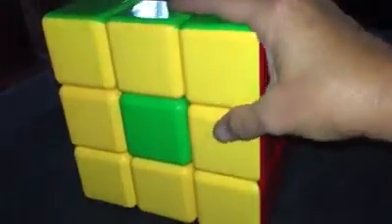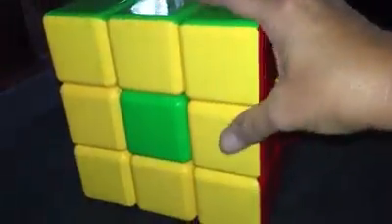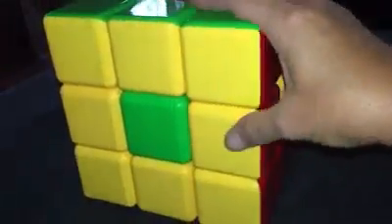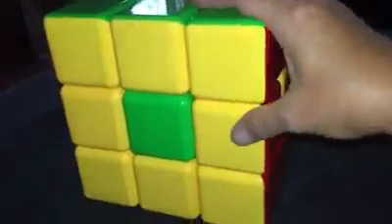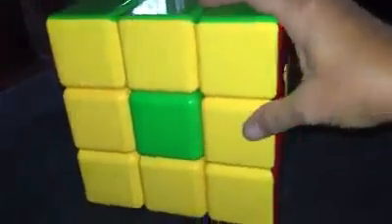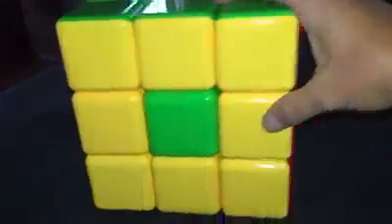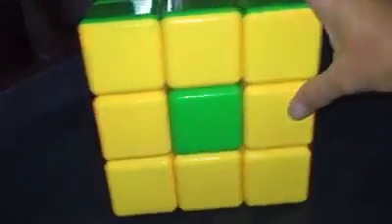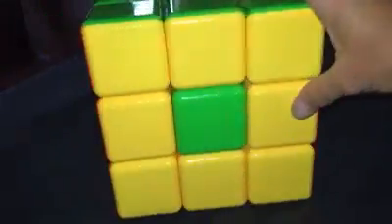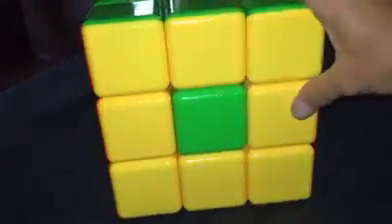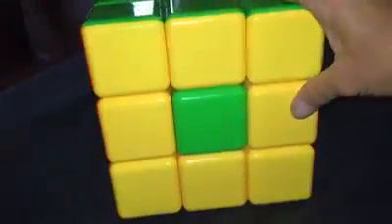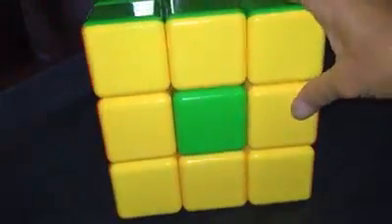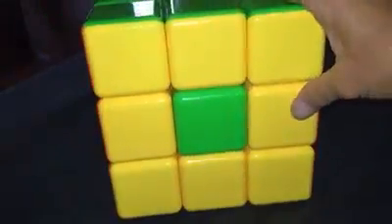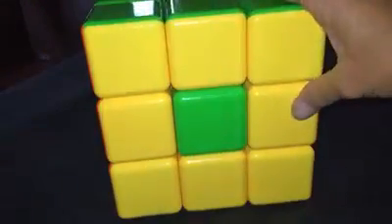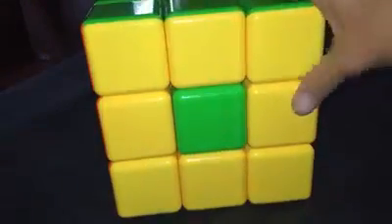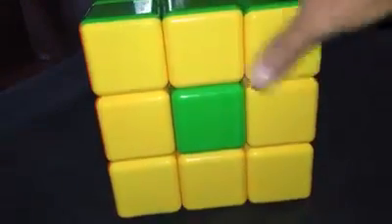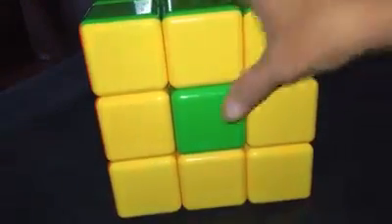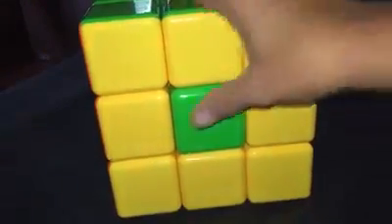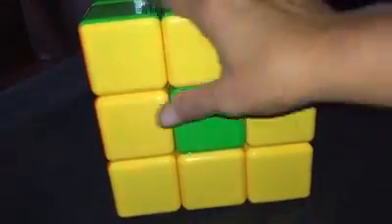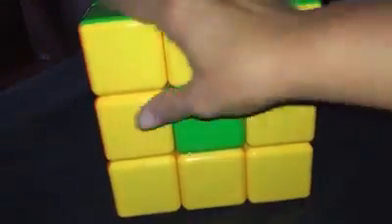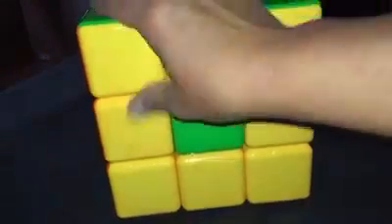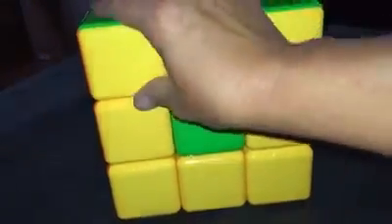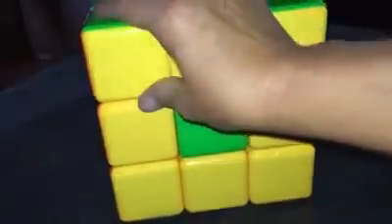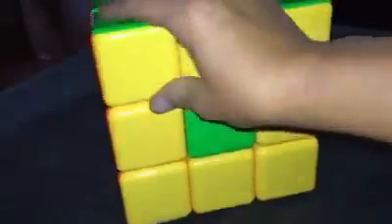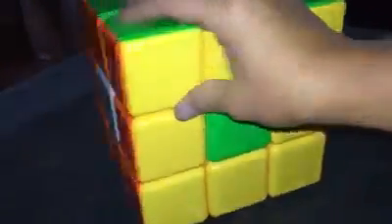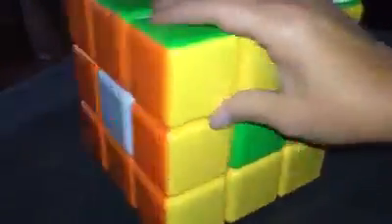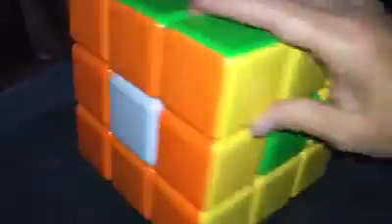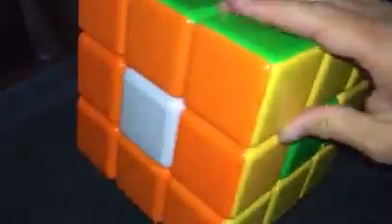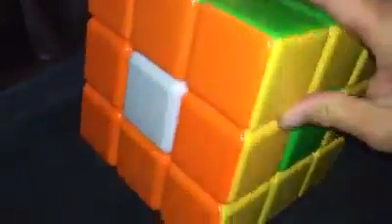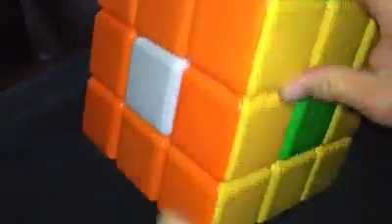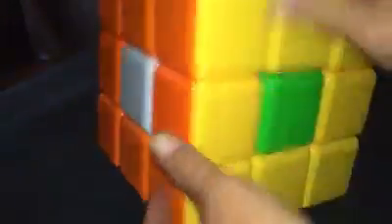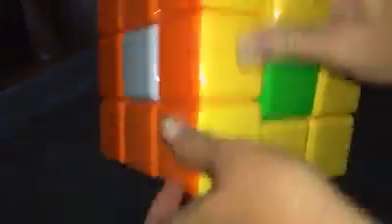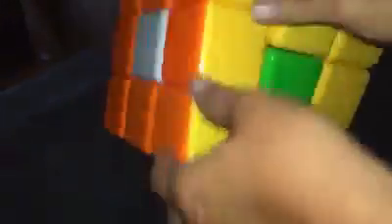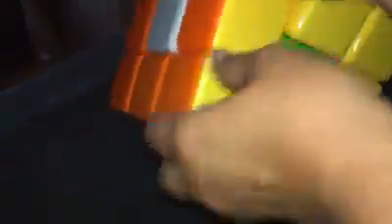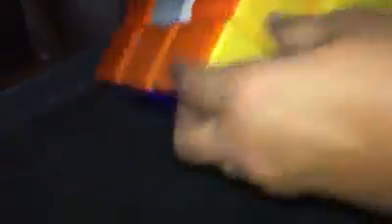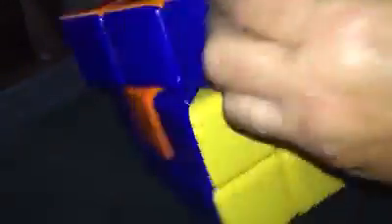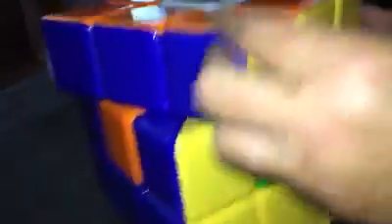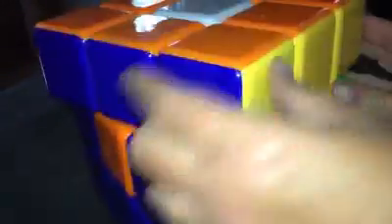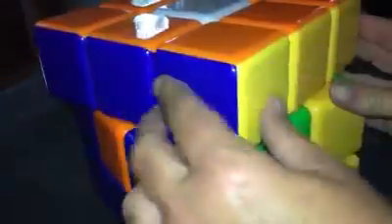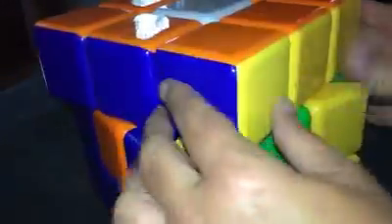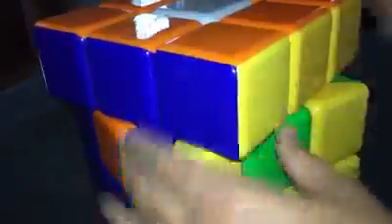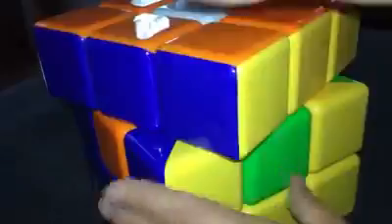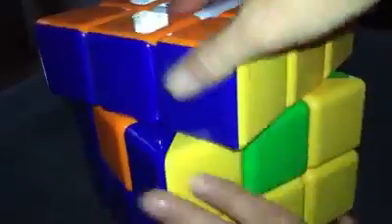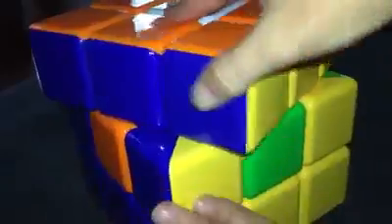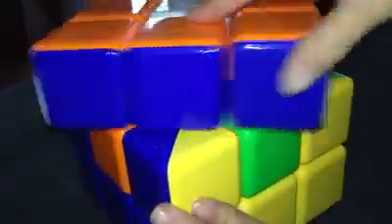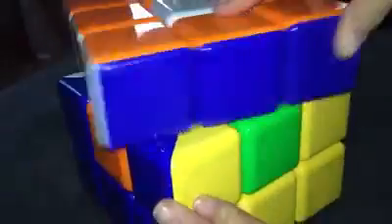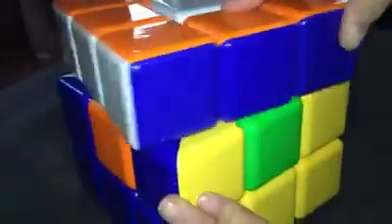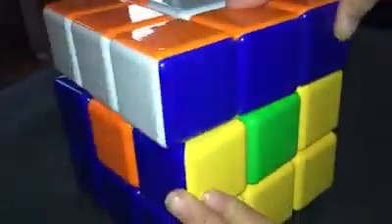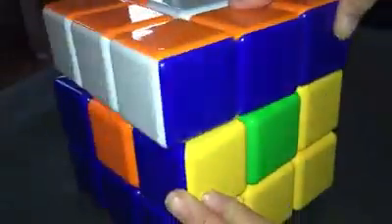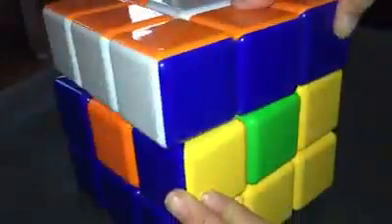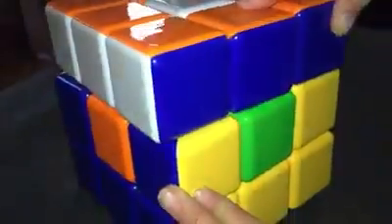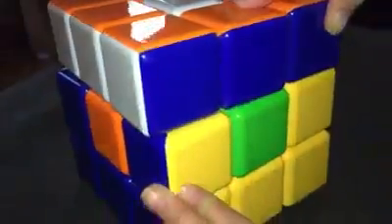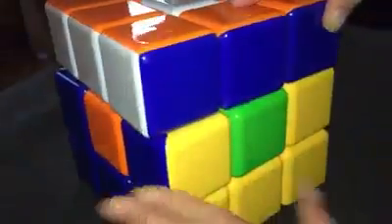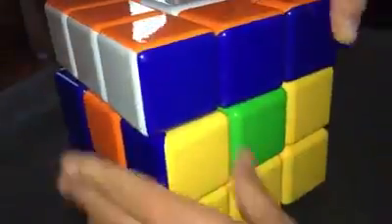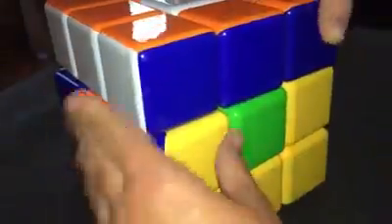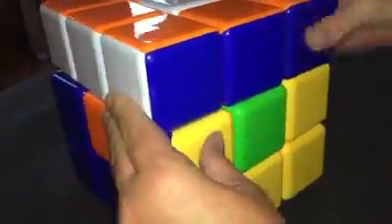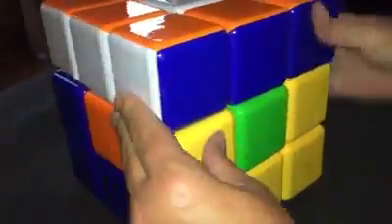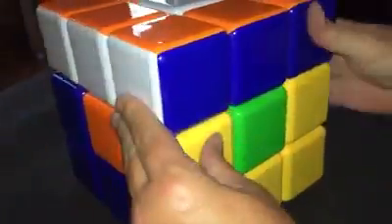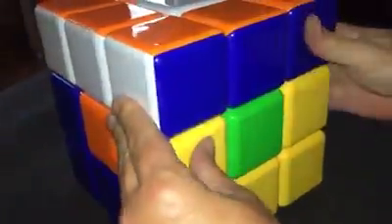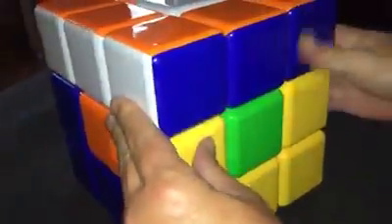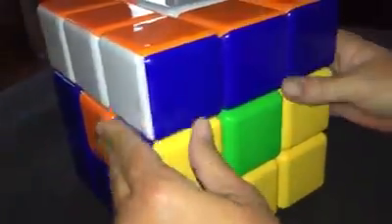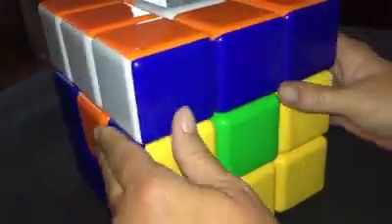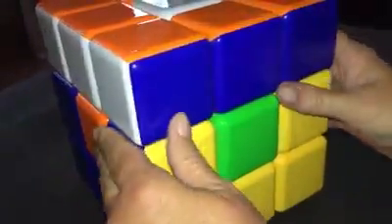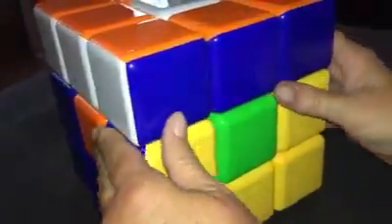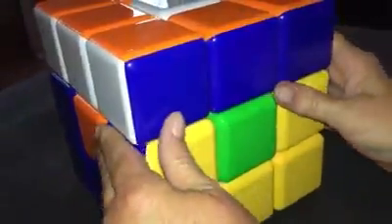It is 3x3x3. The blocks move very nicely. They're easy to turn and to maneuver.